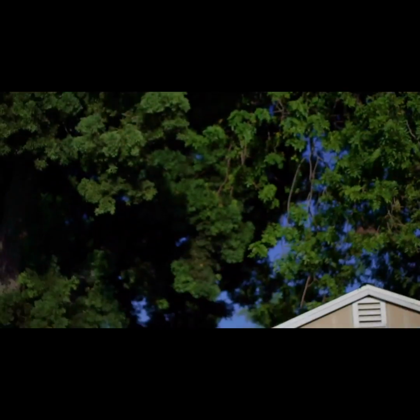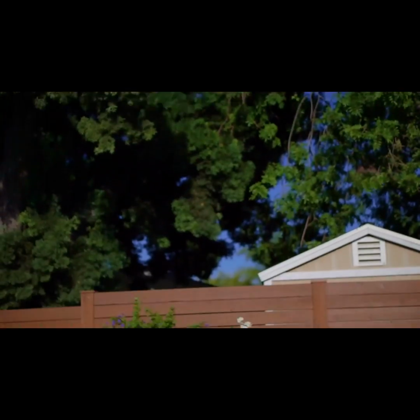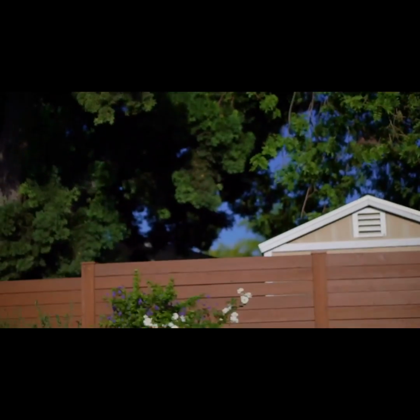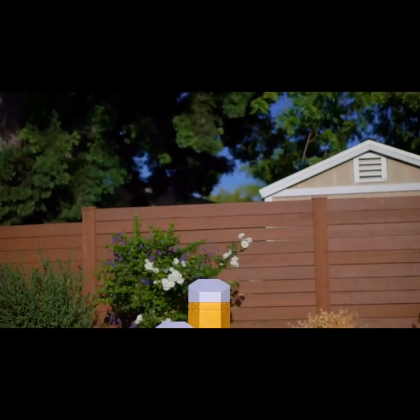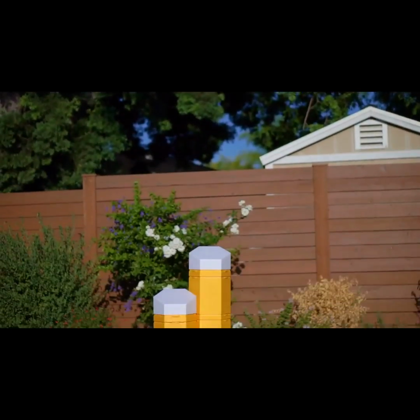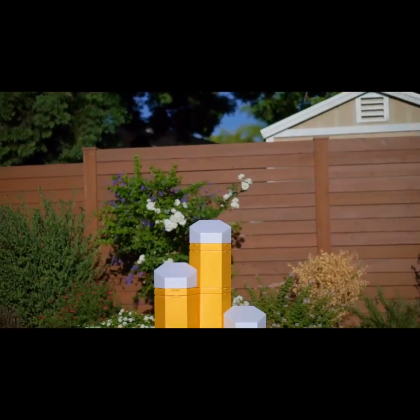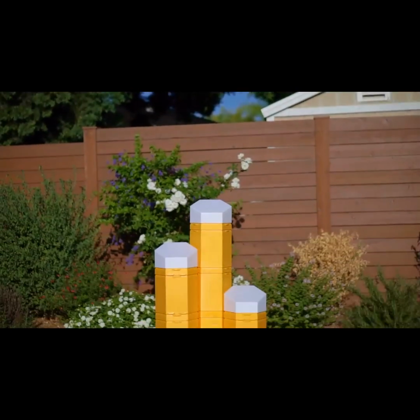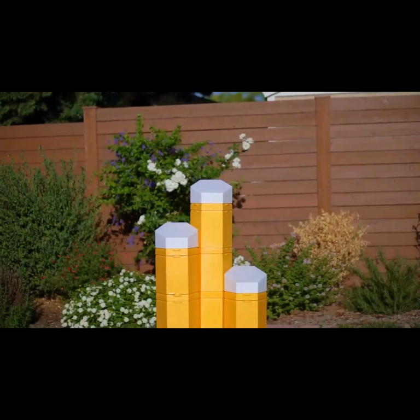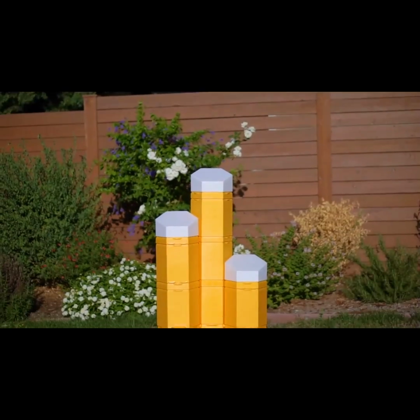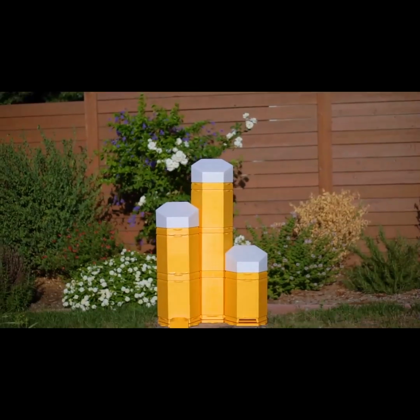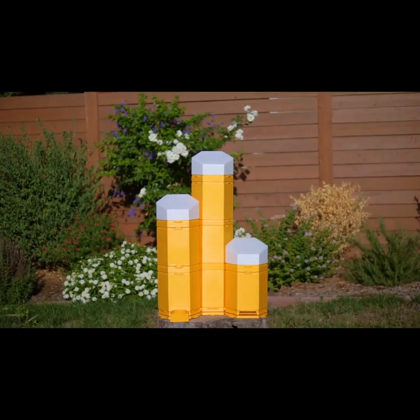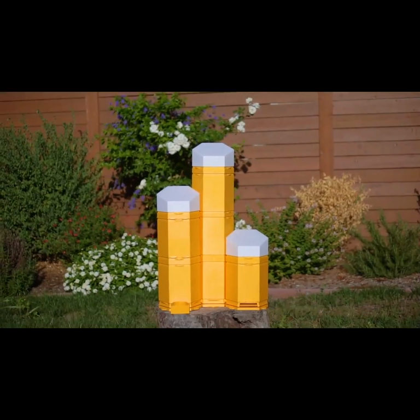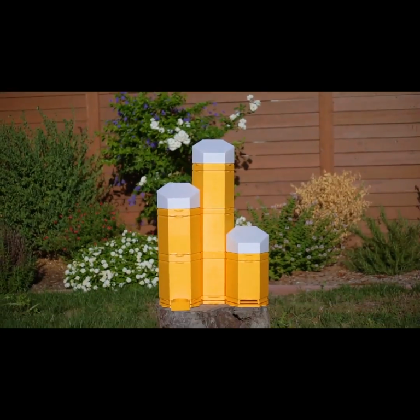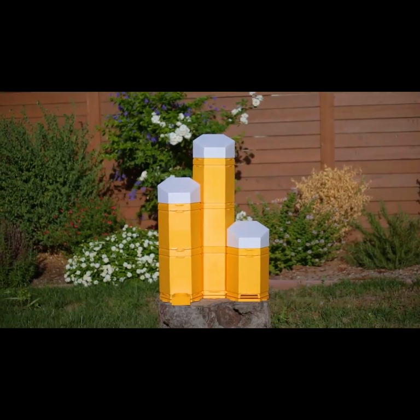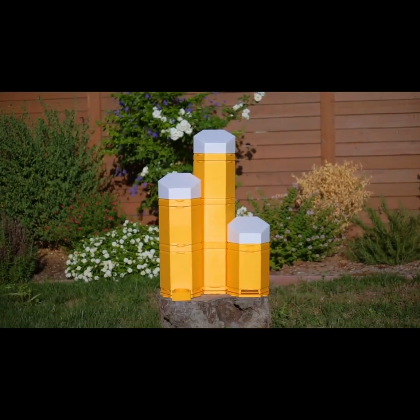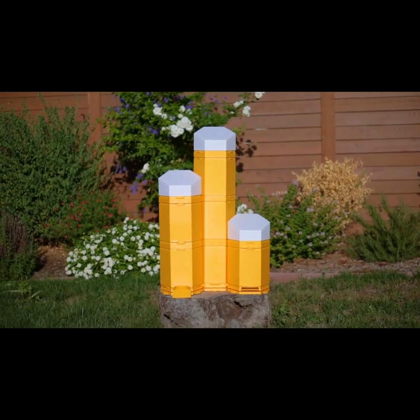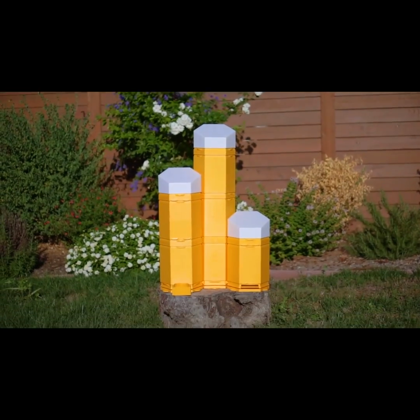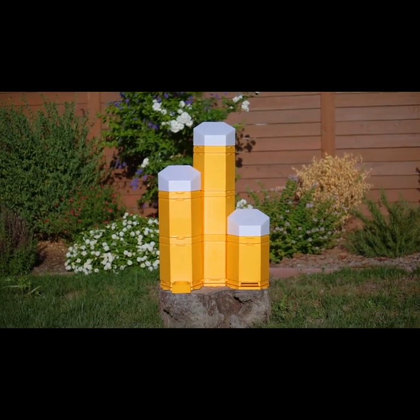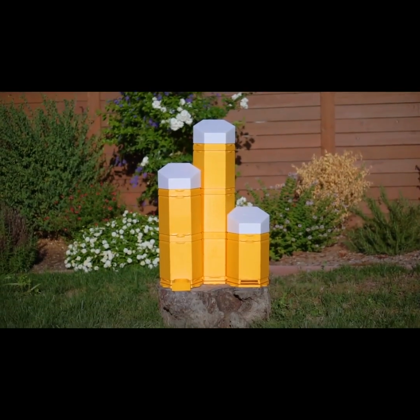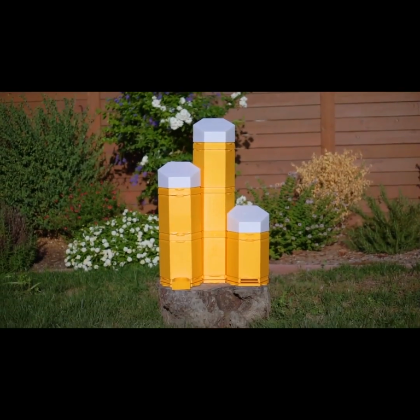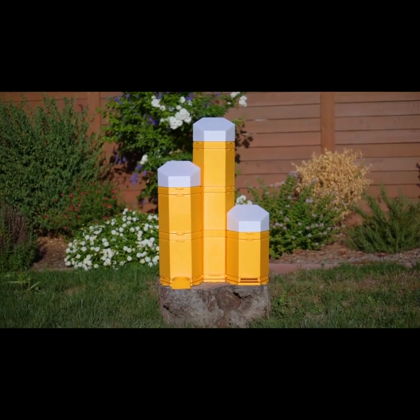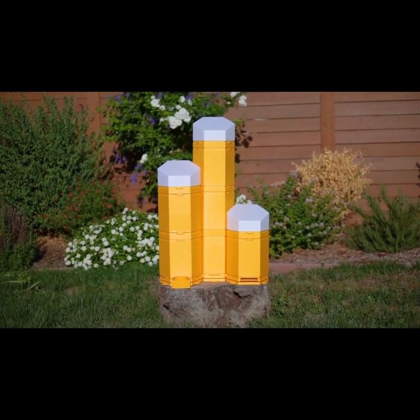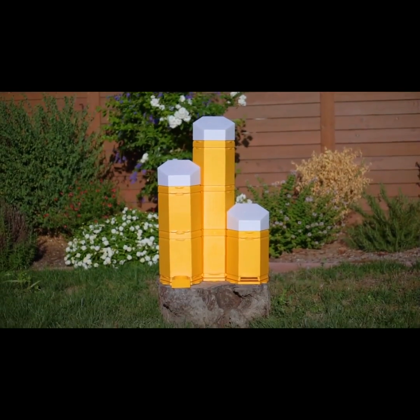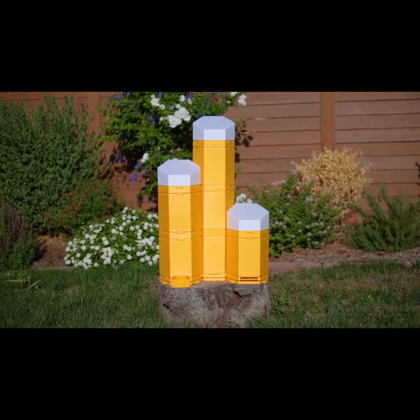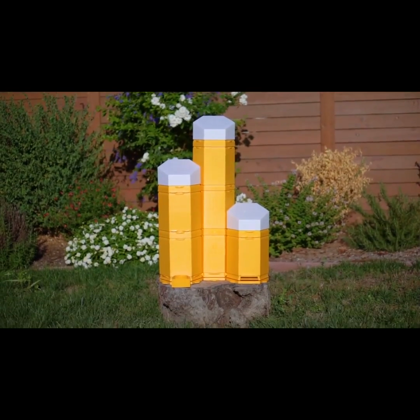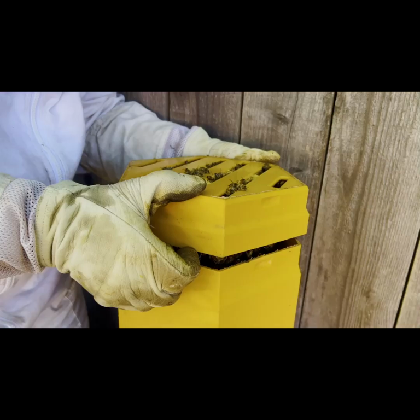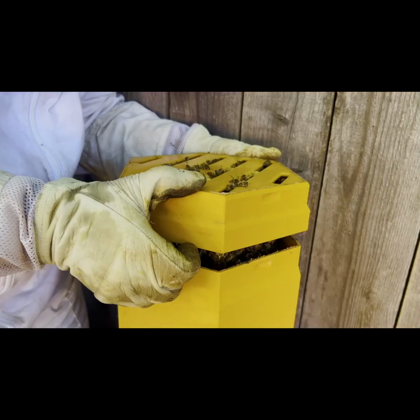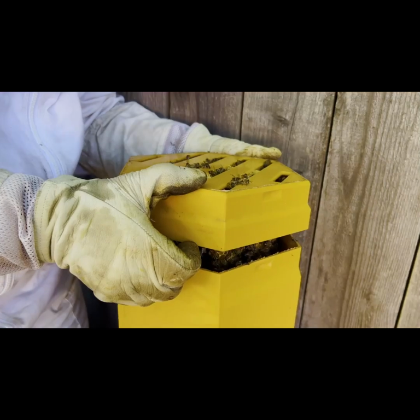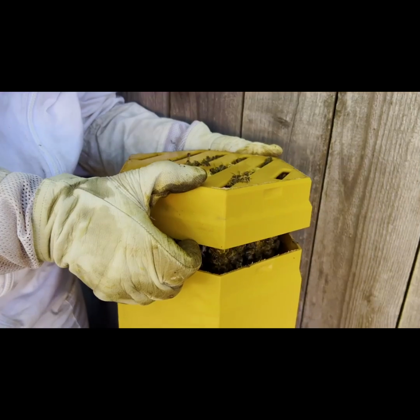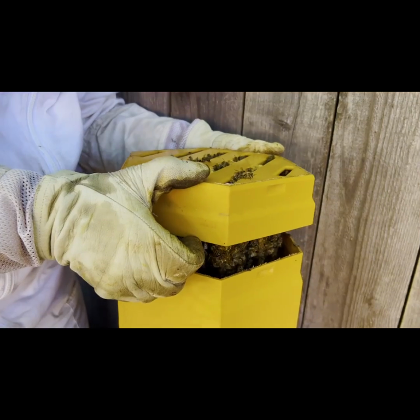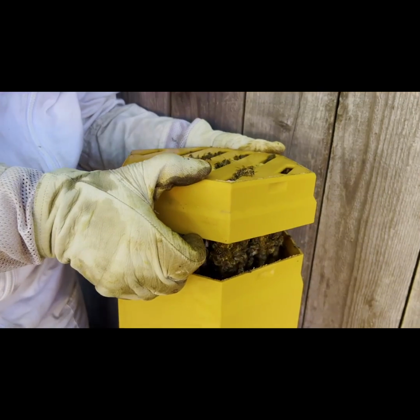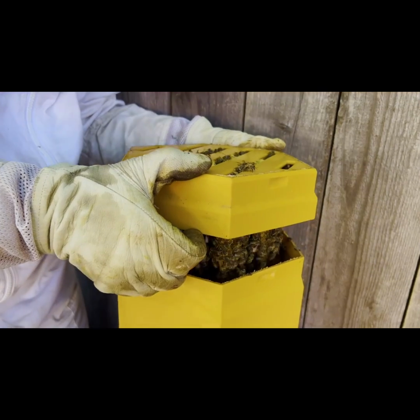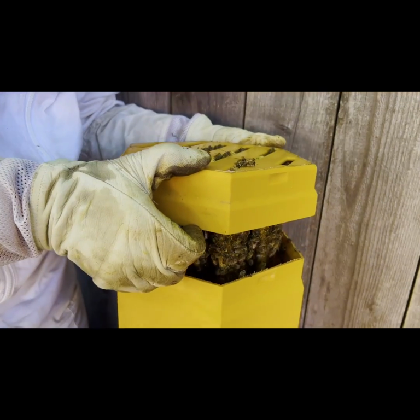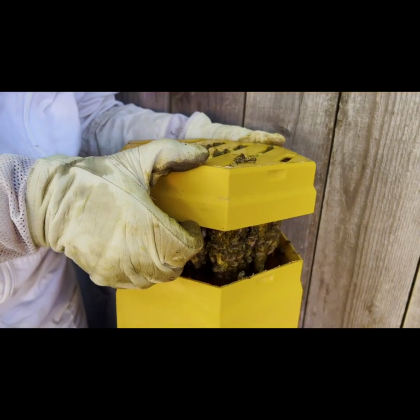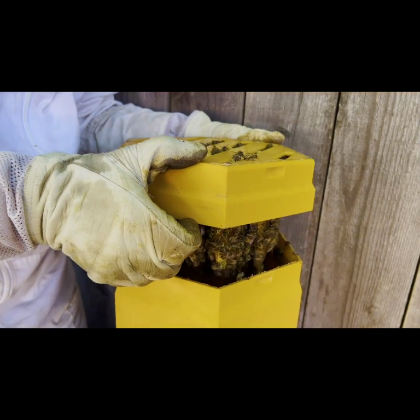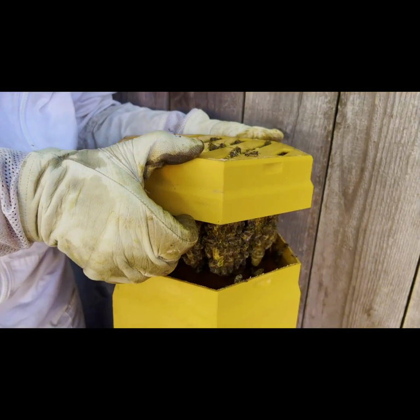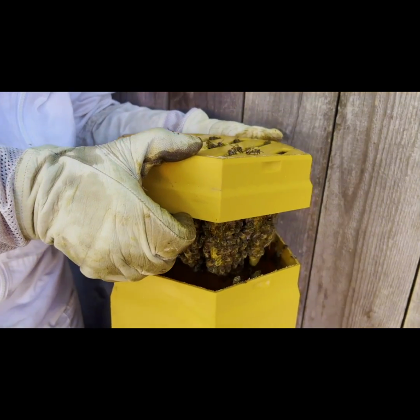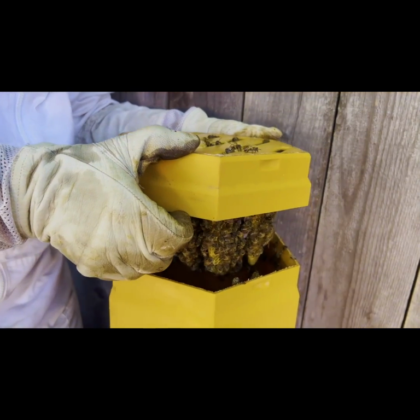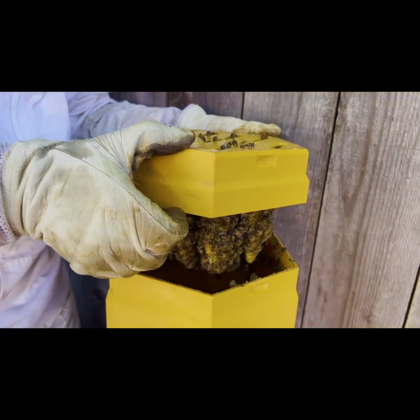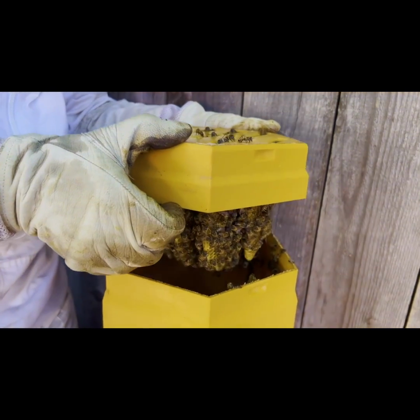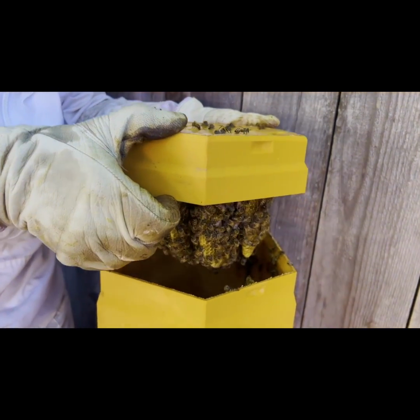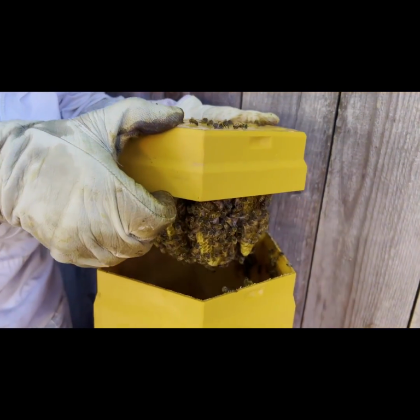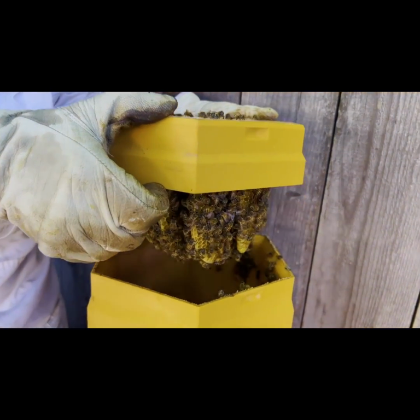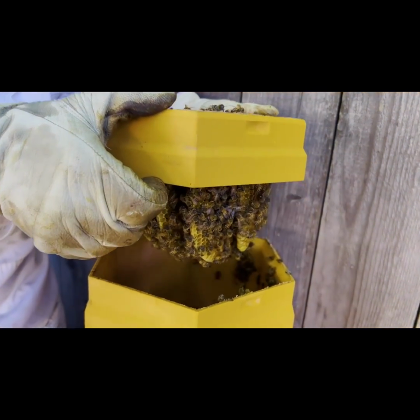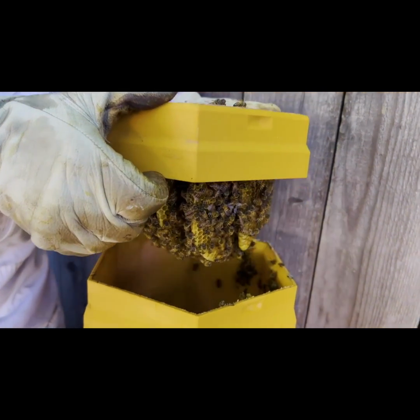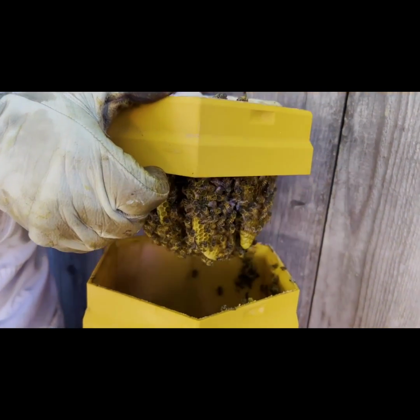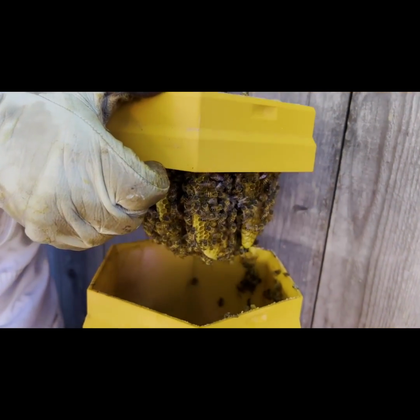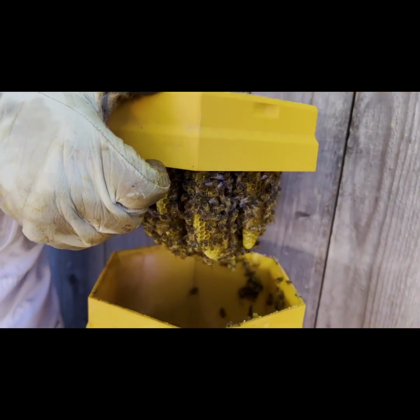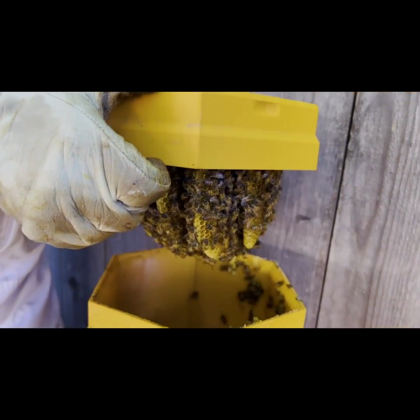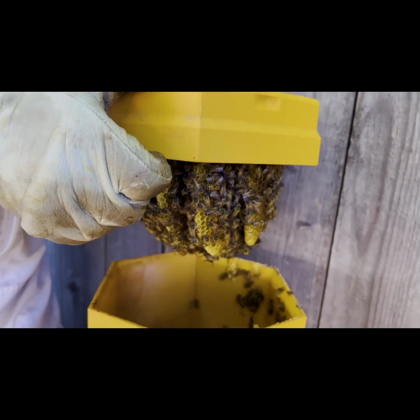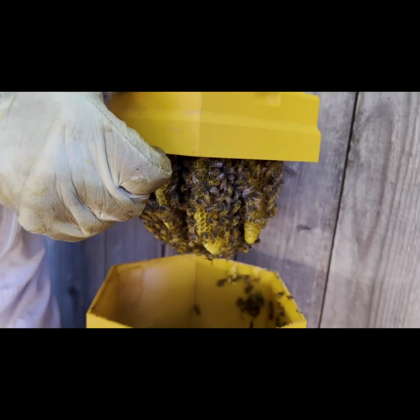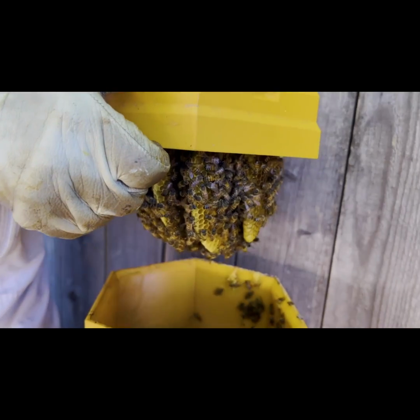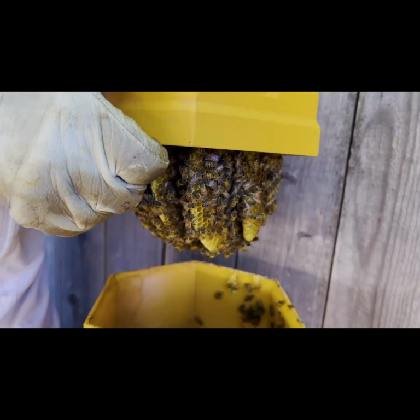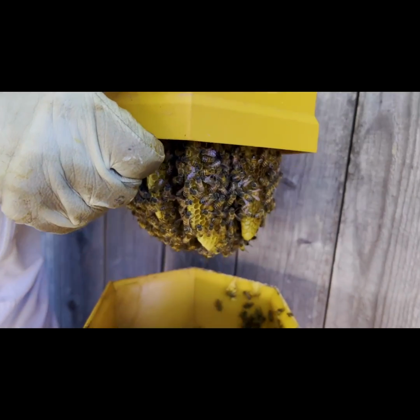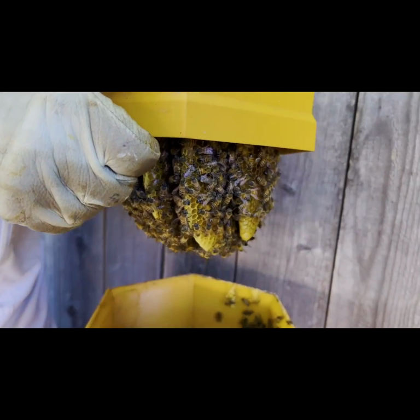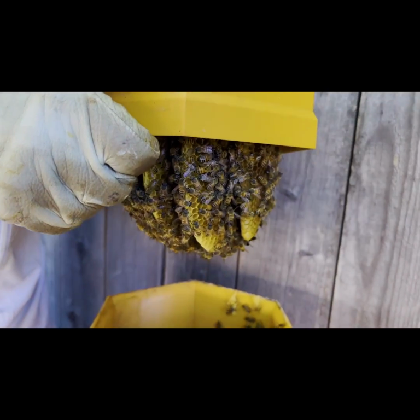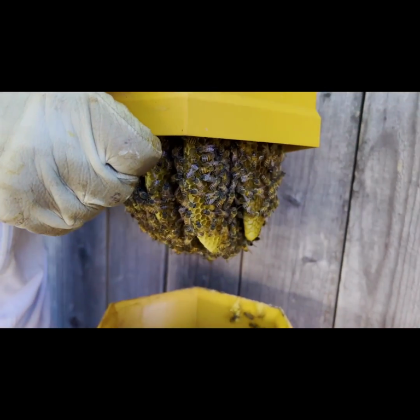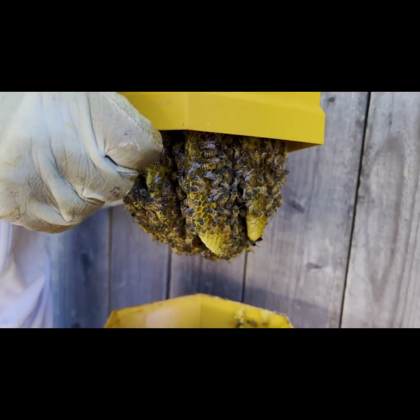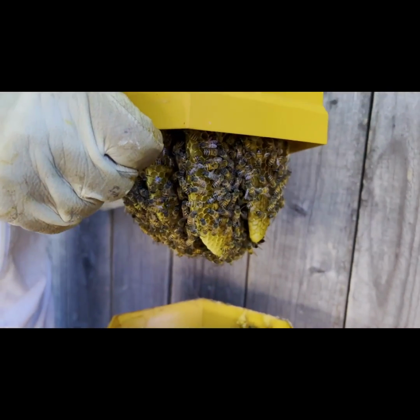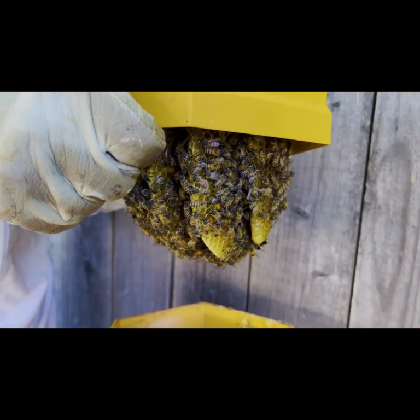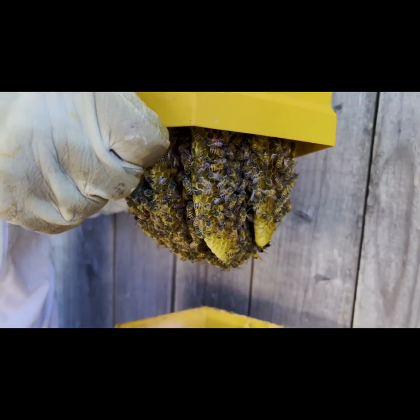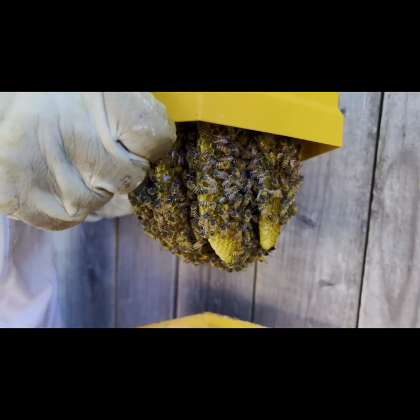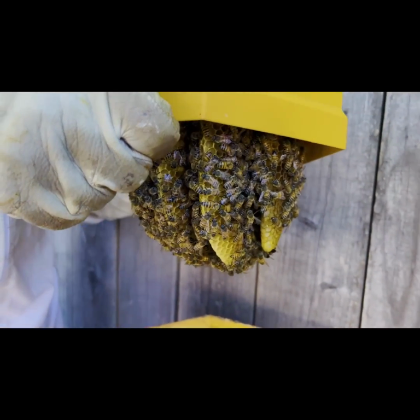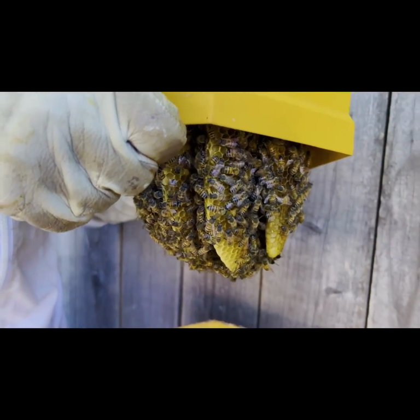Introducing Hex Hives, the future of beekeeping, merging the wonders of 3D printing with the age-old art of housing our planet's pollinators.